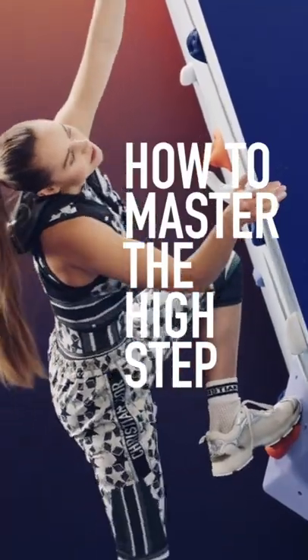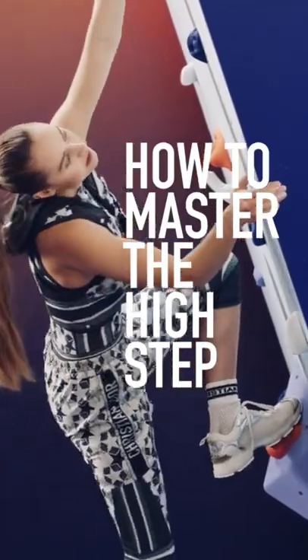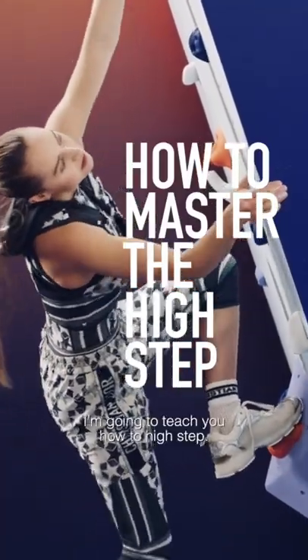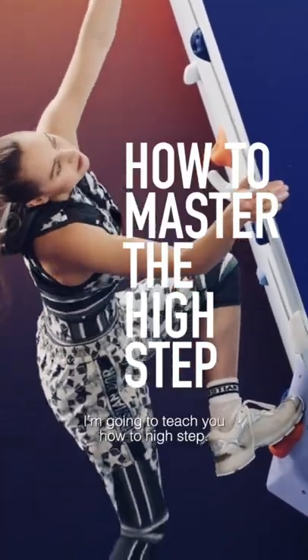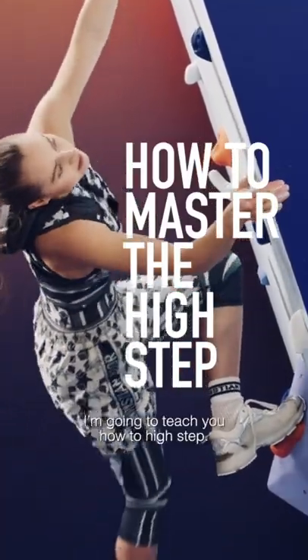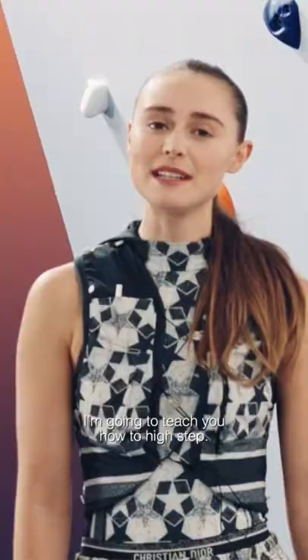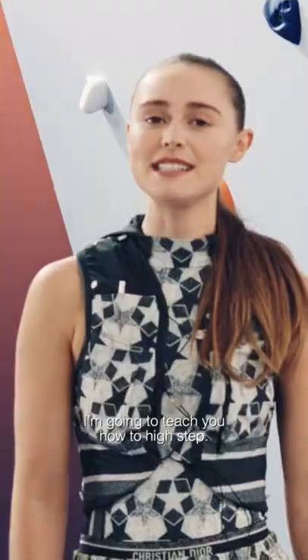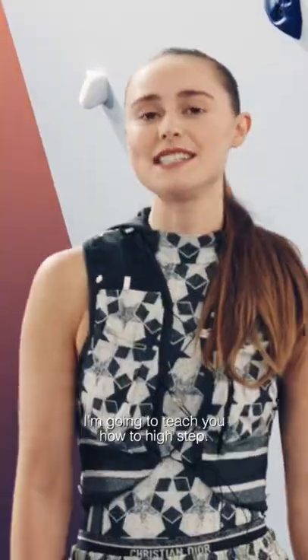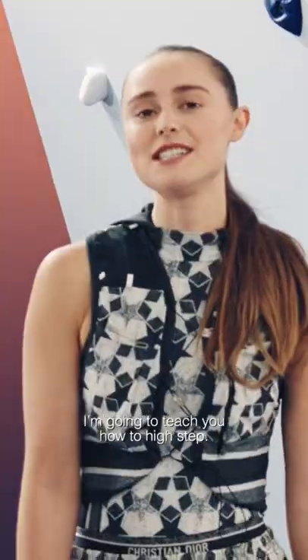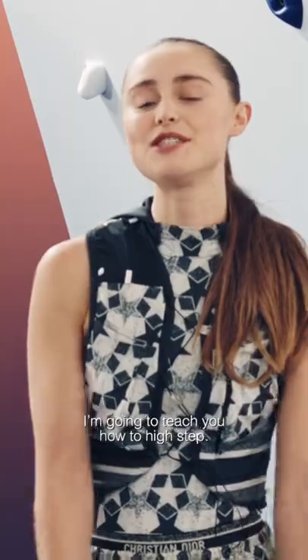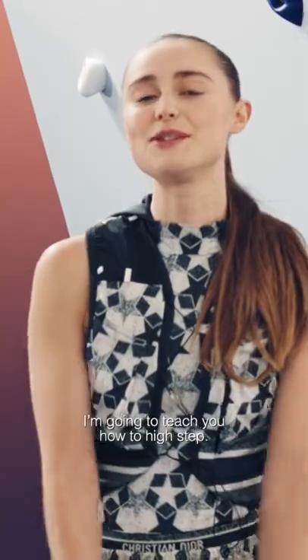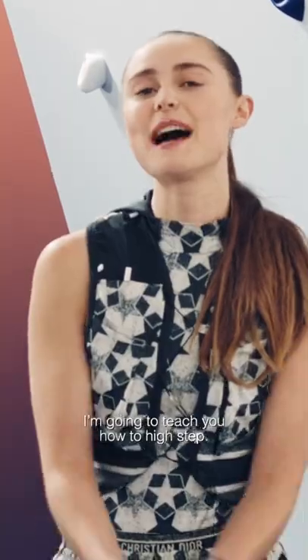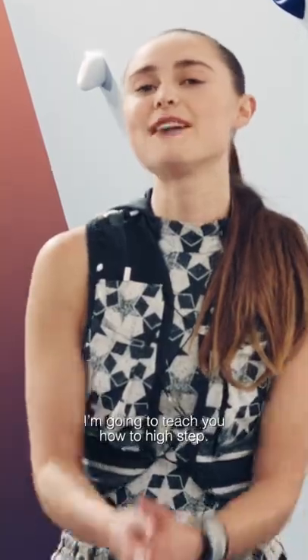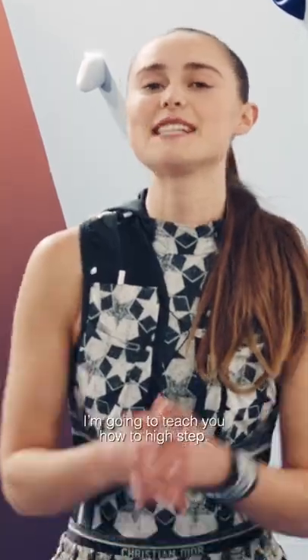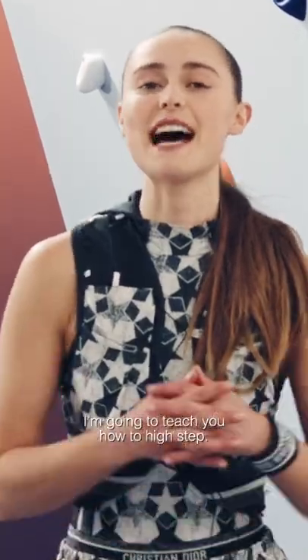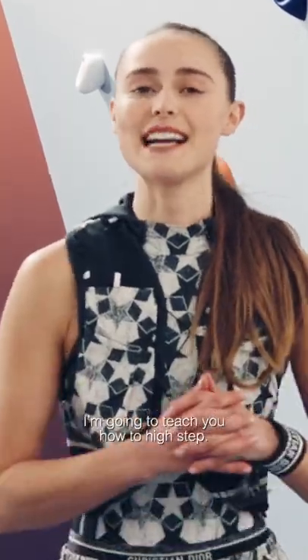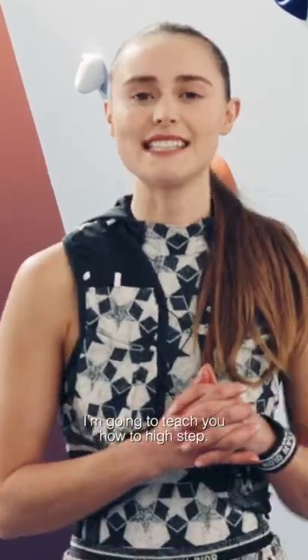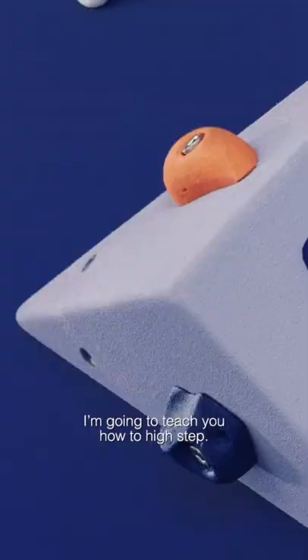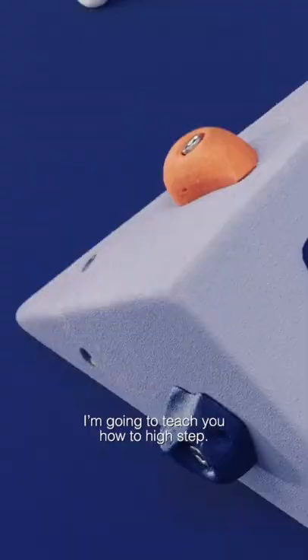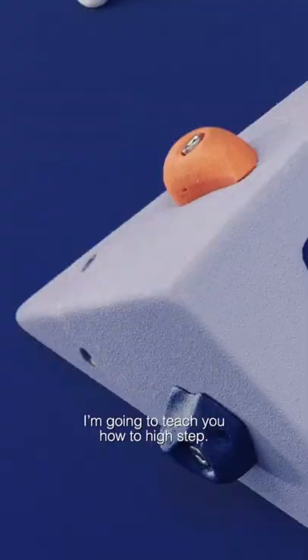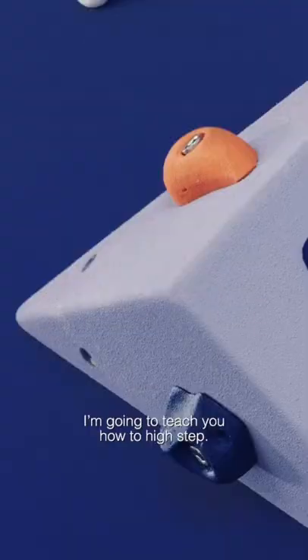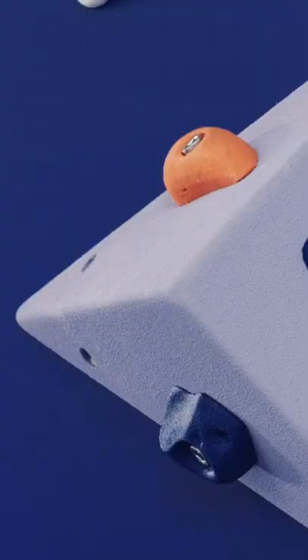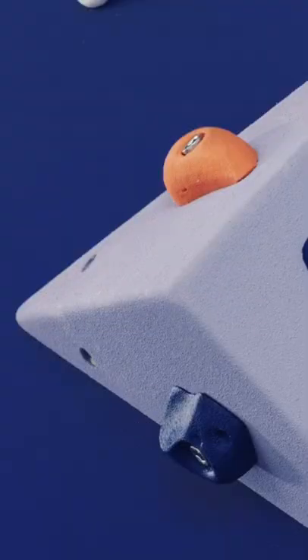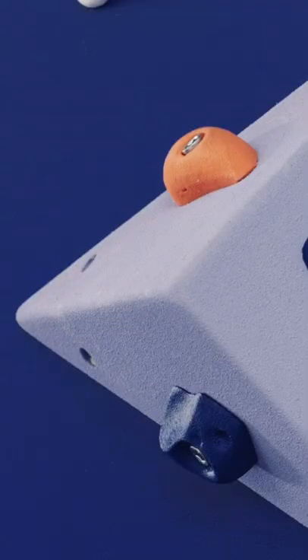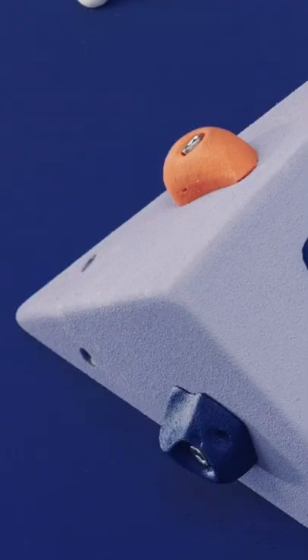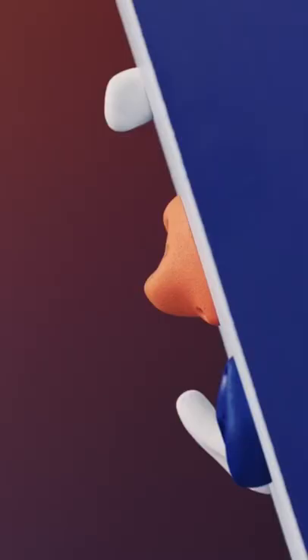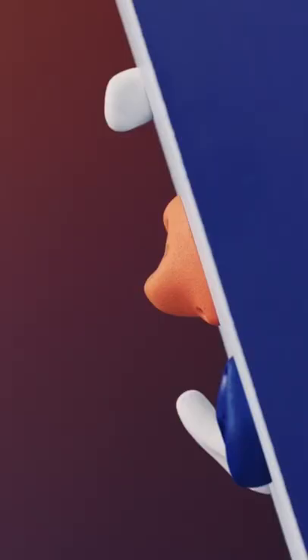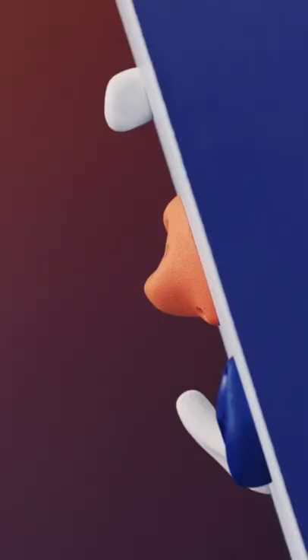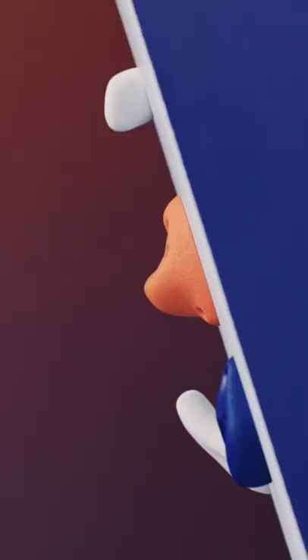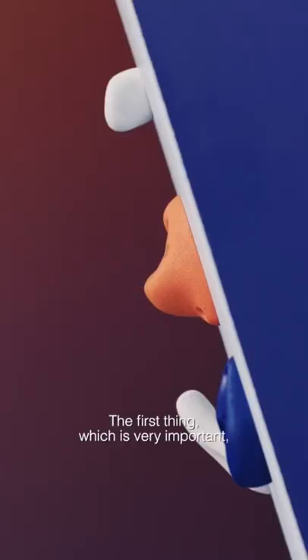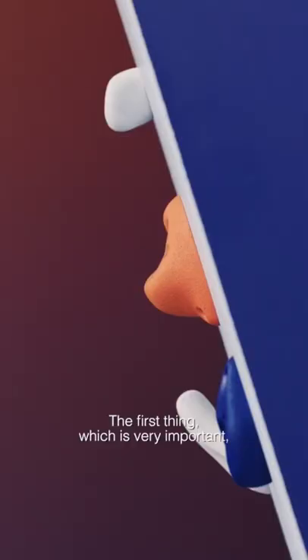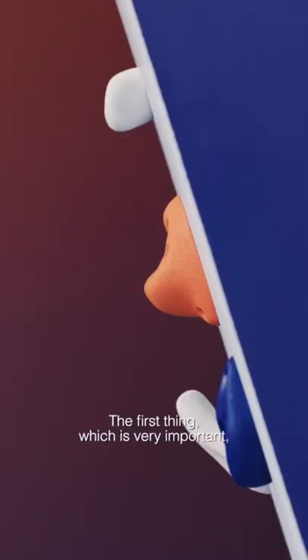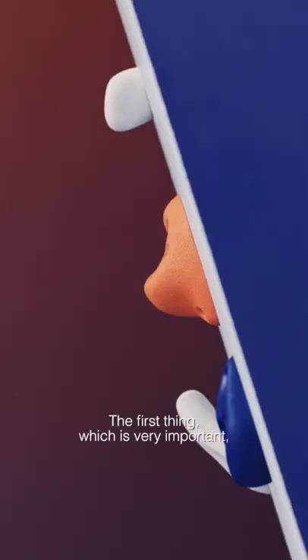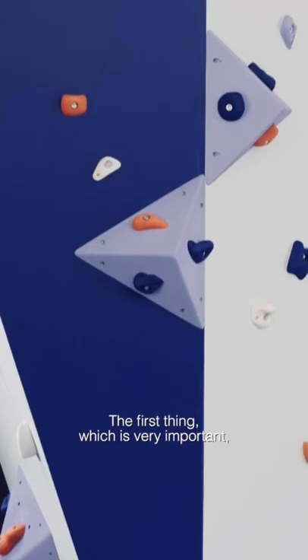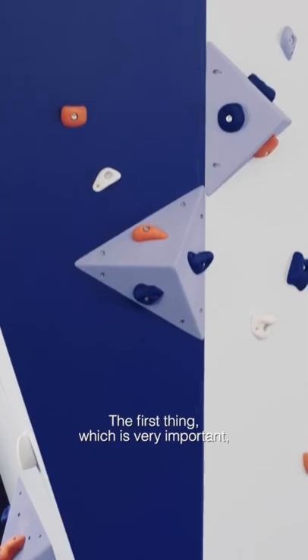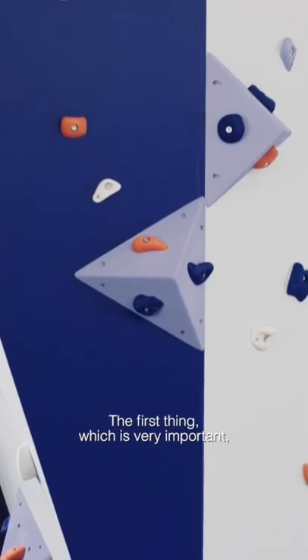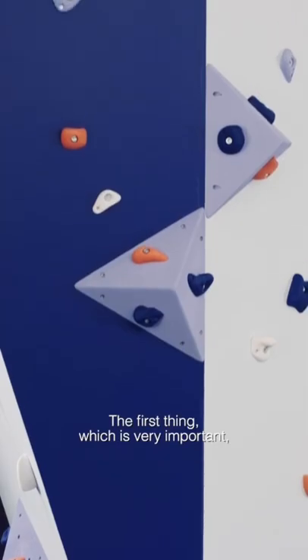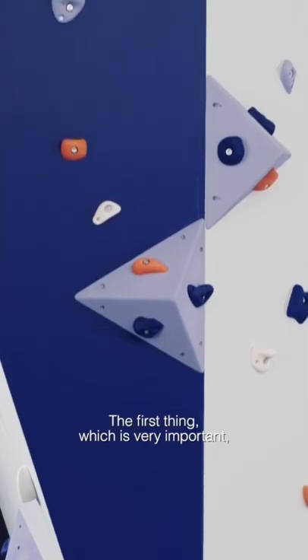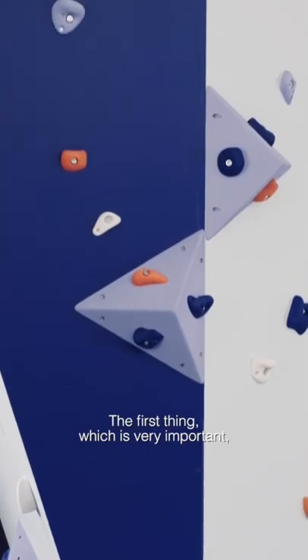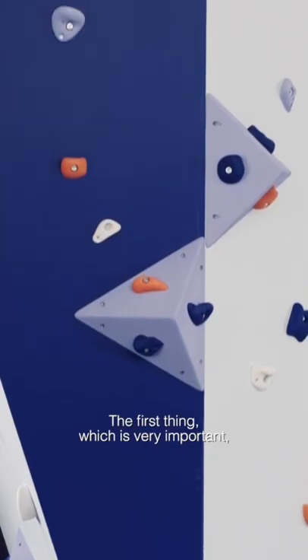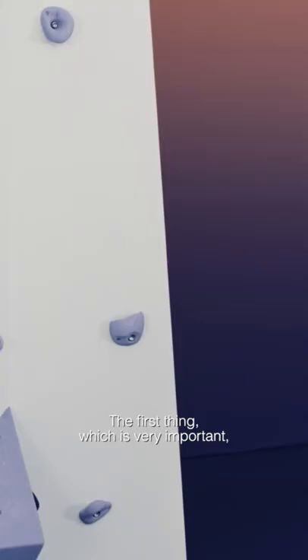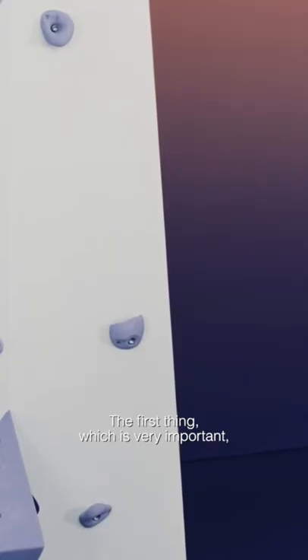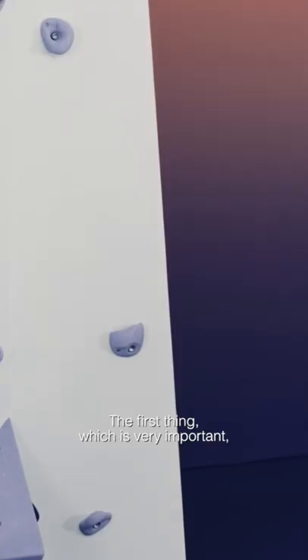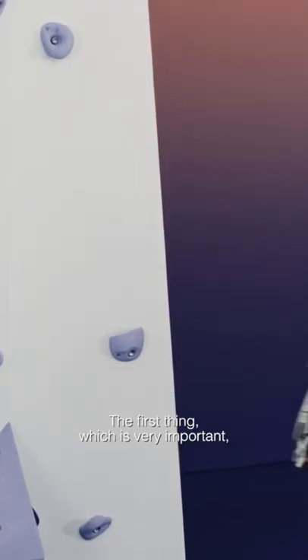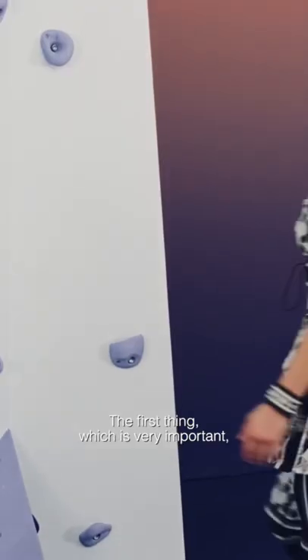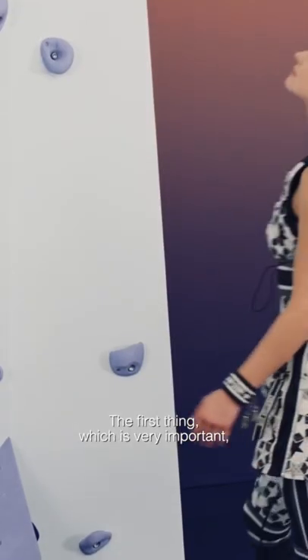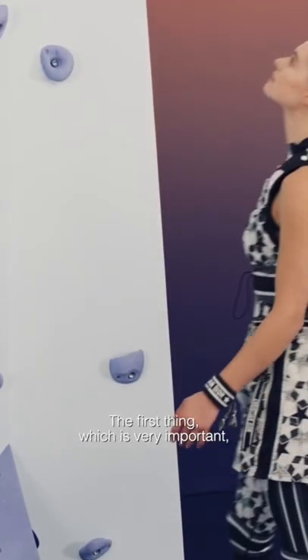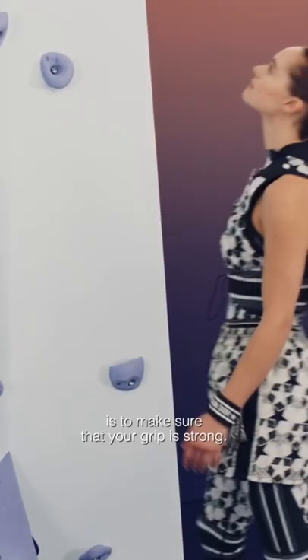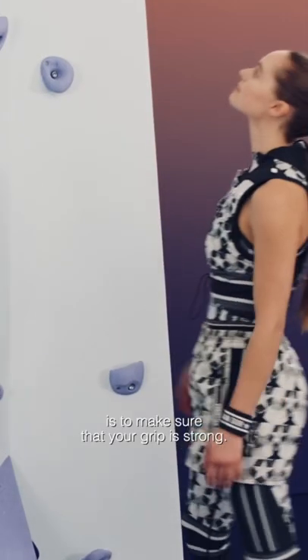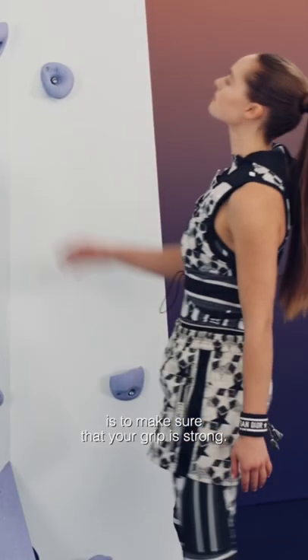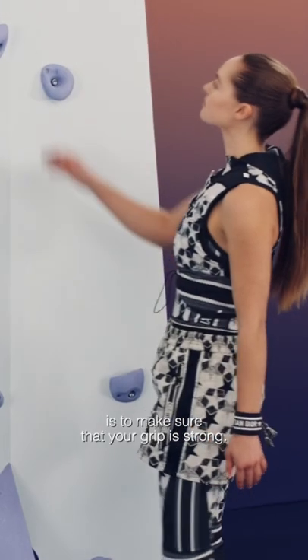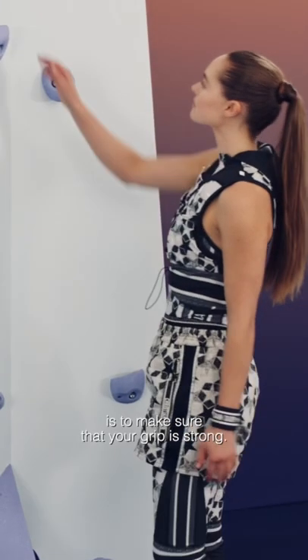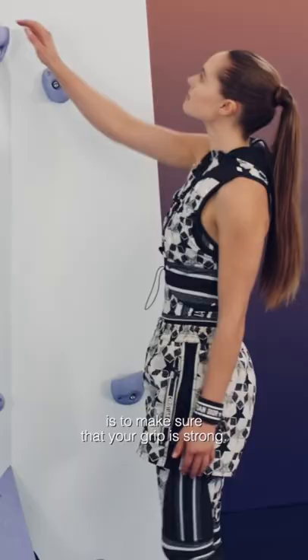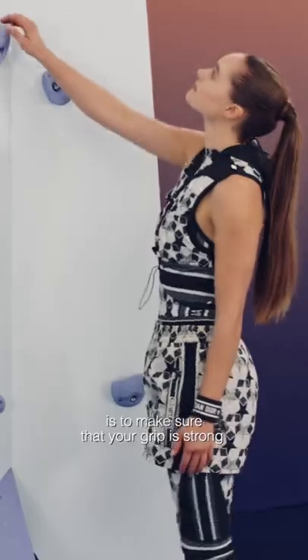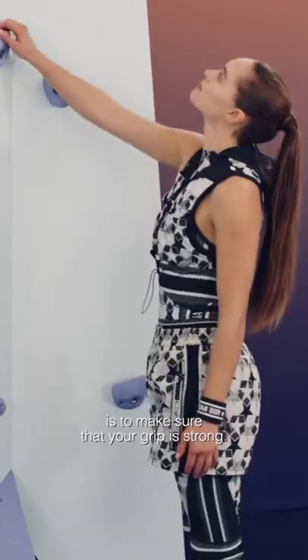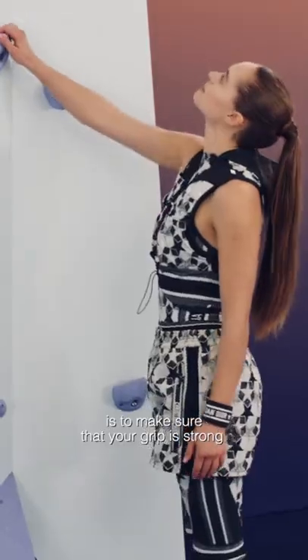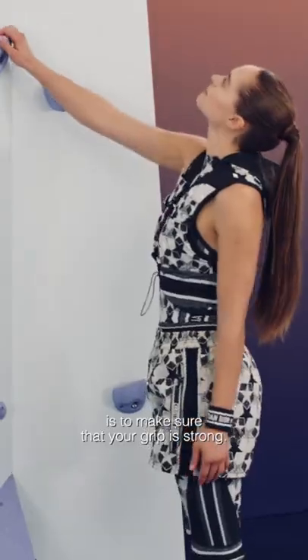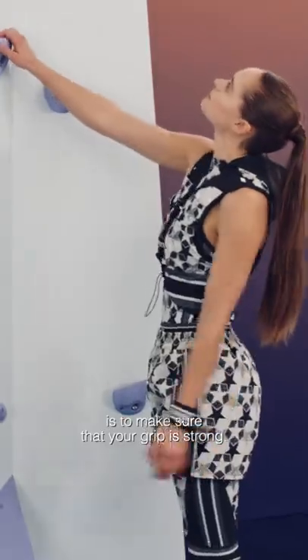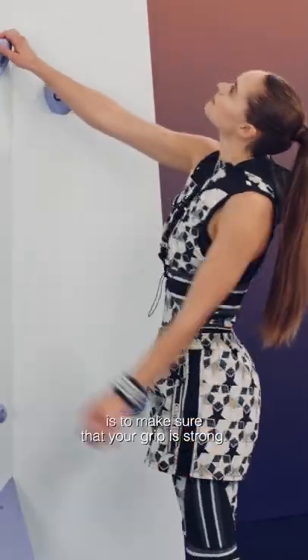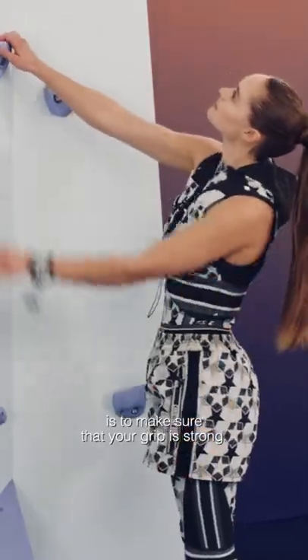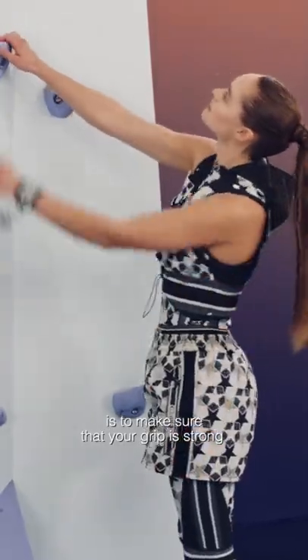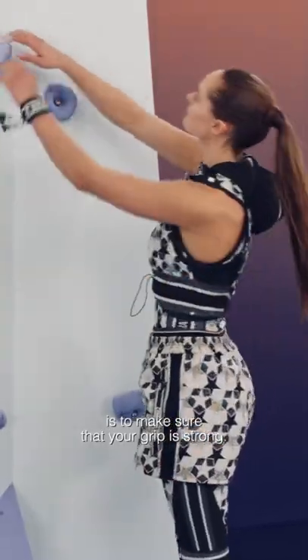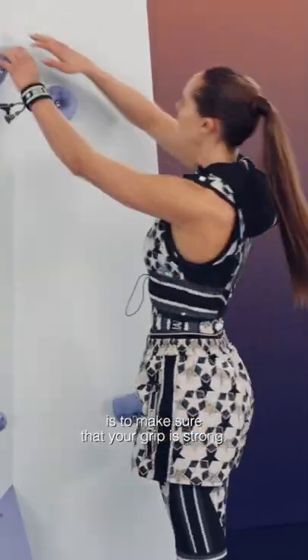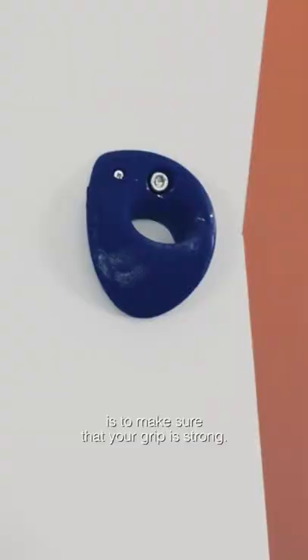I'm going to teach you how to high step. The first thing, which is very important, is to make sure that your grip is strong.